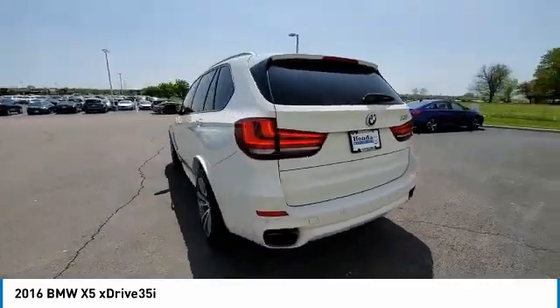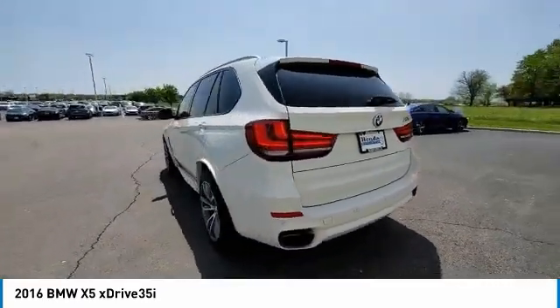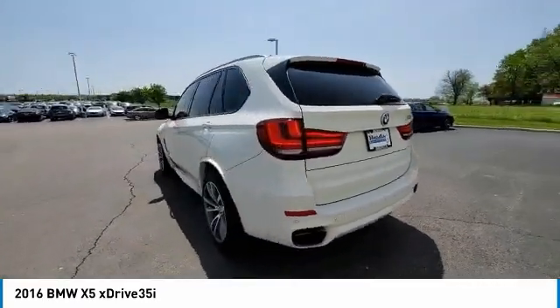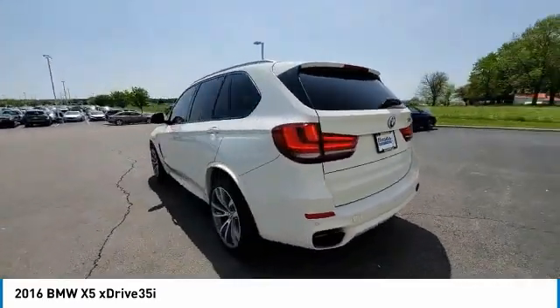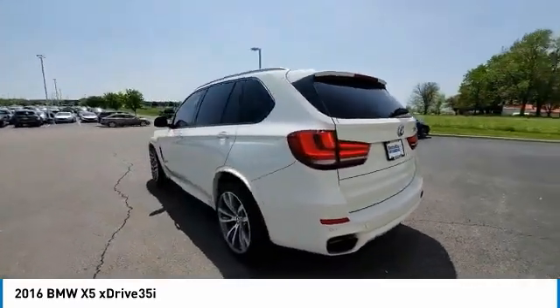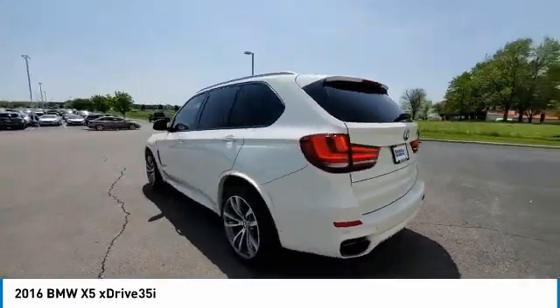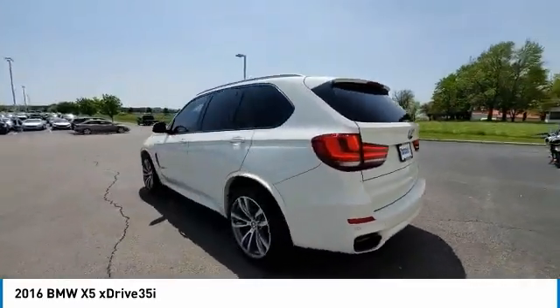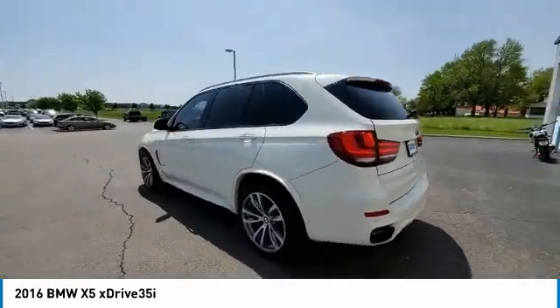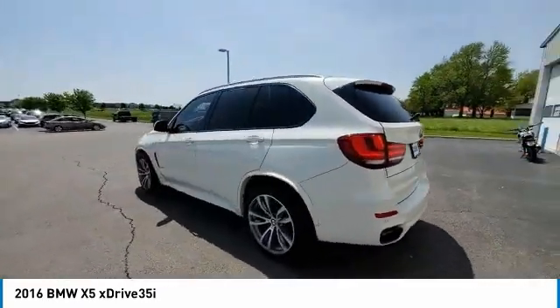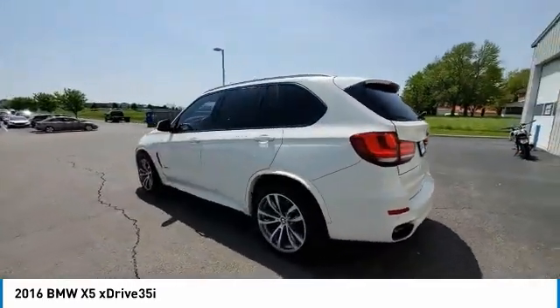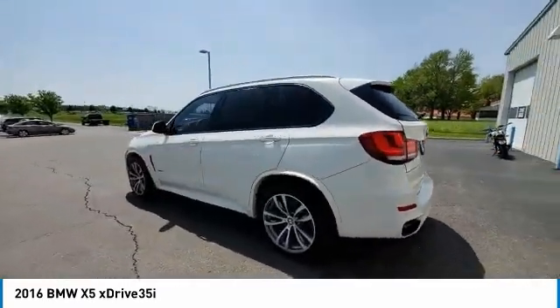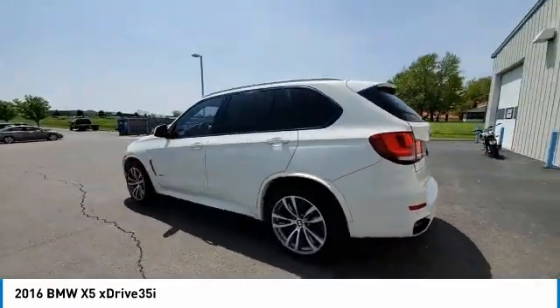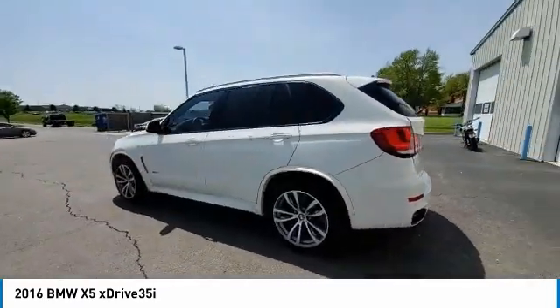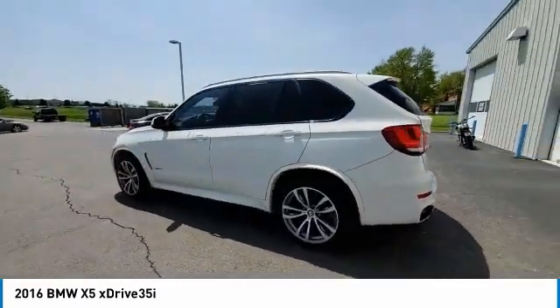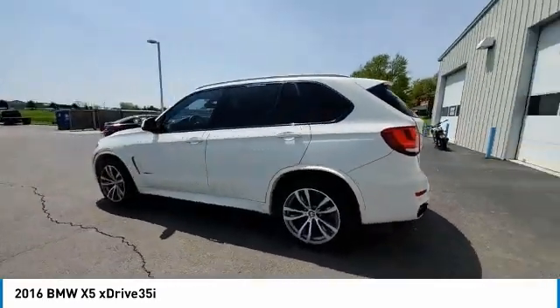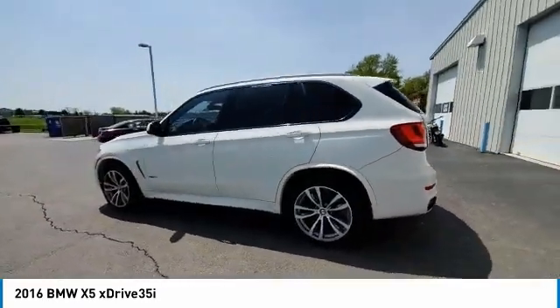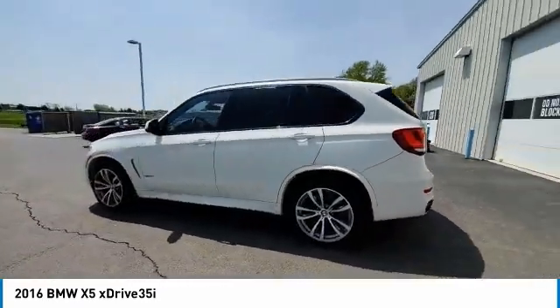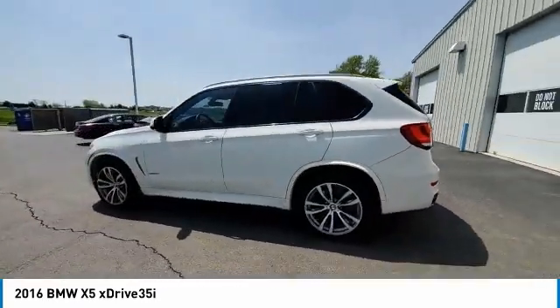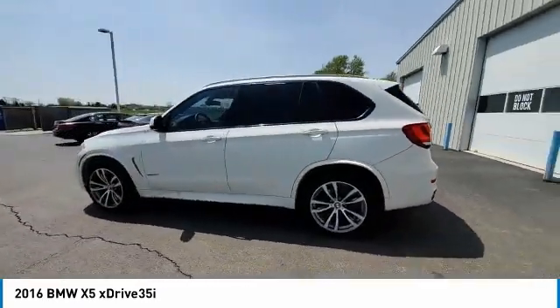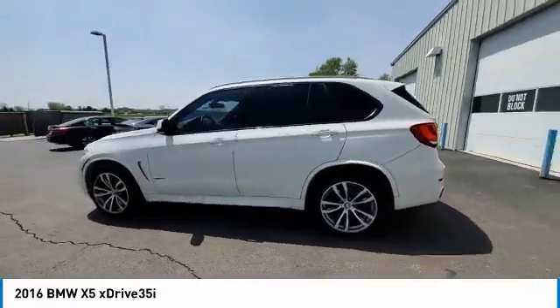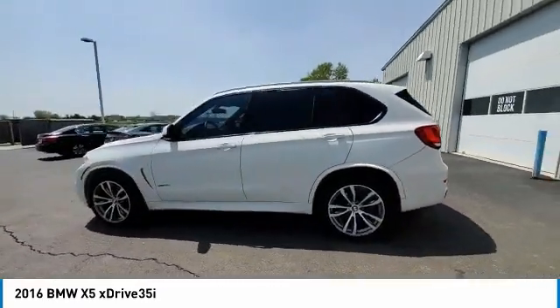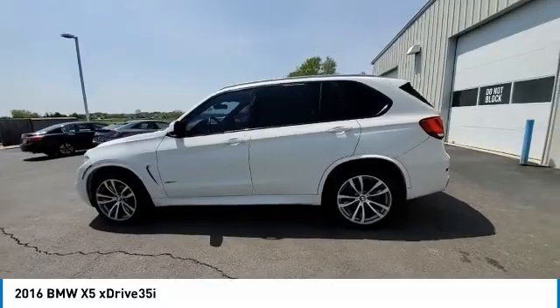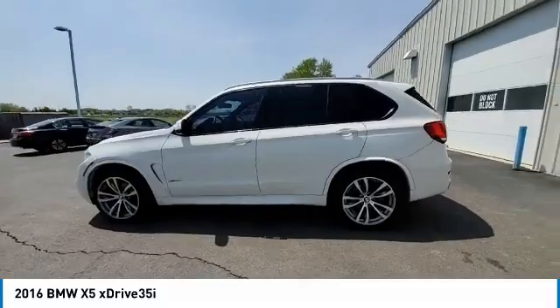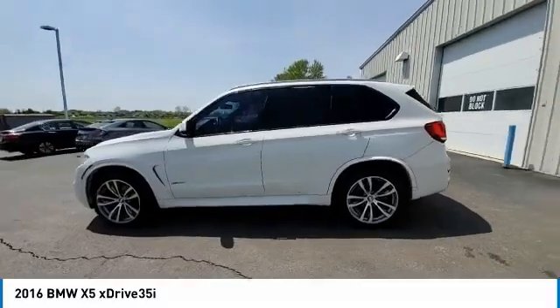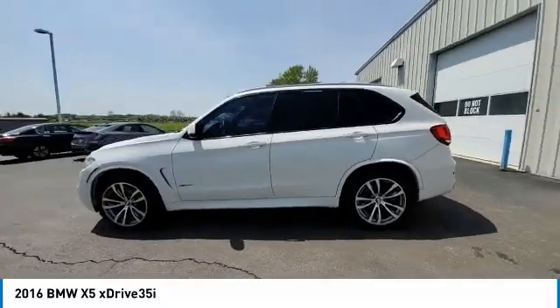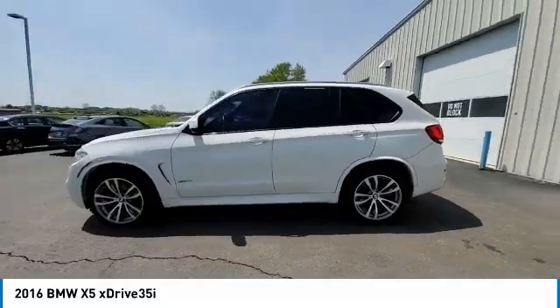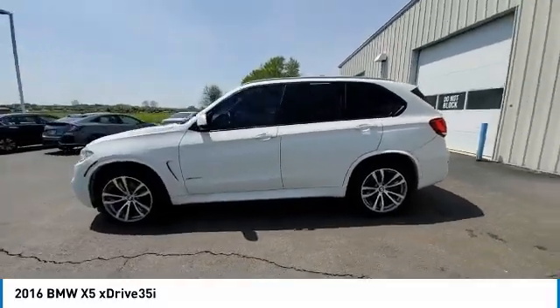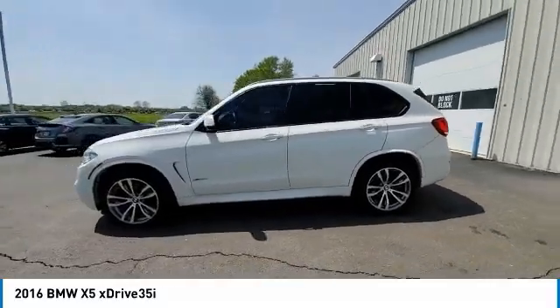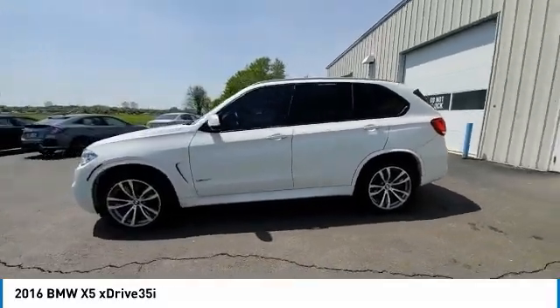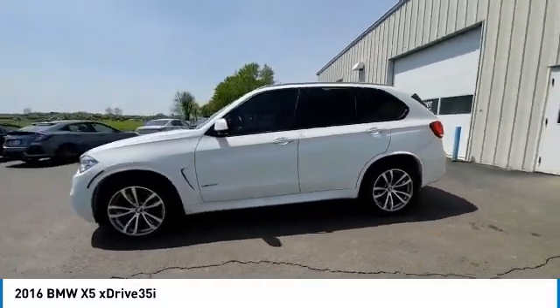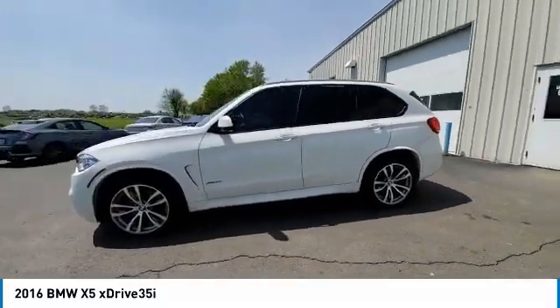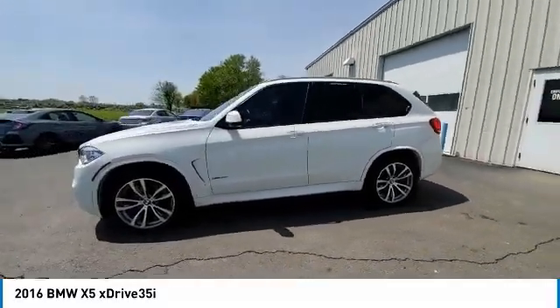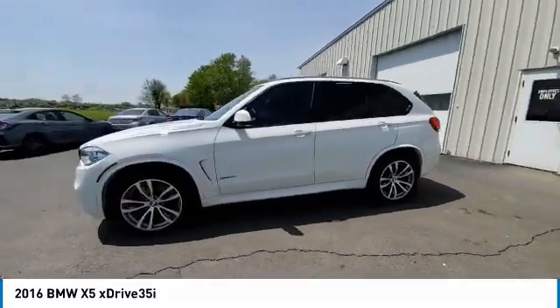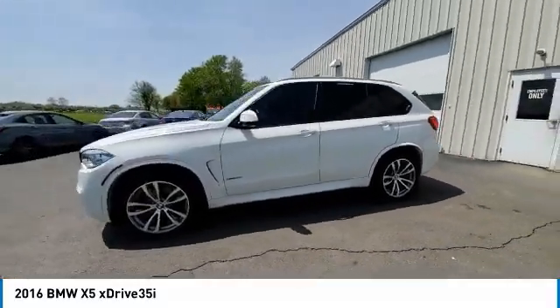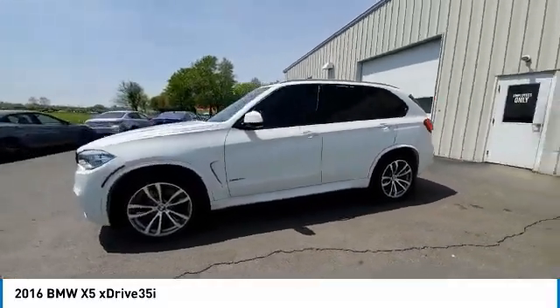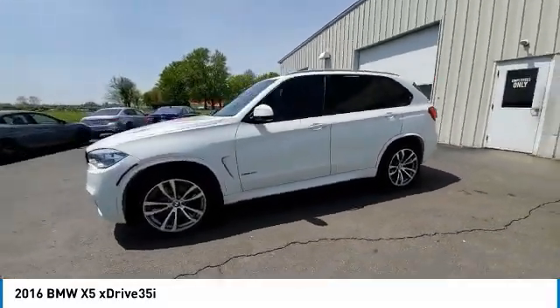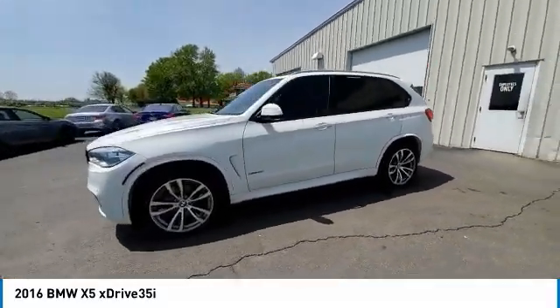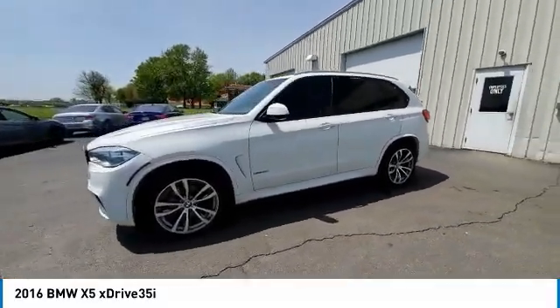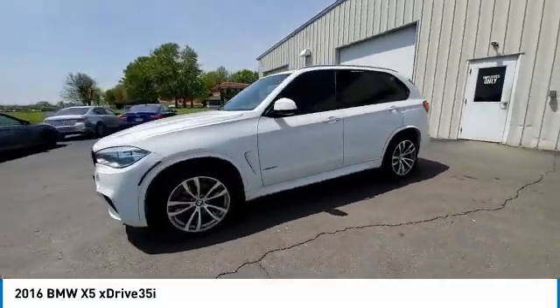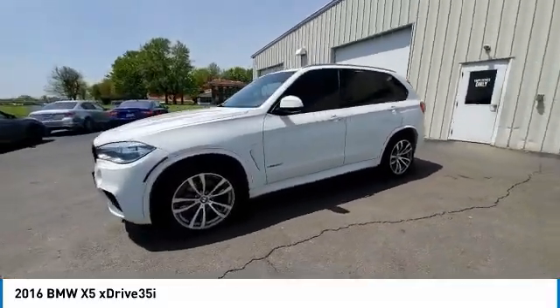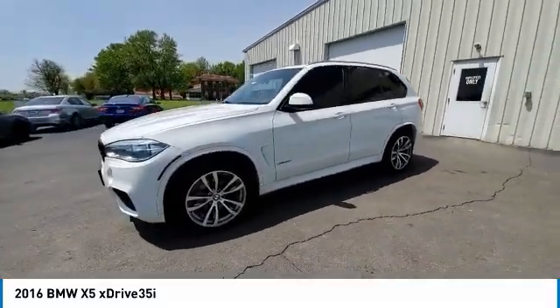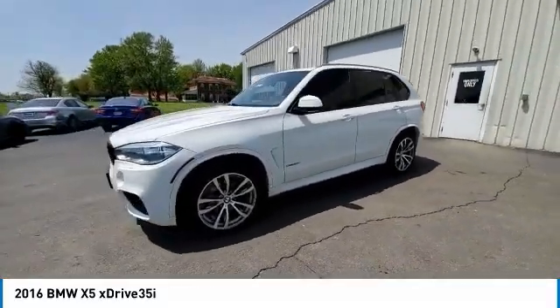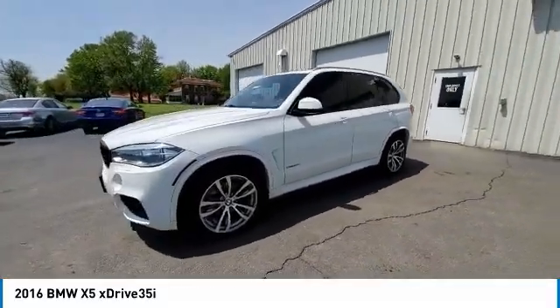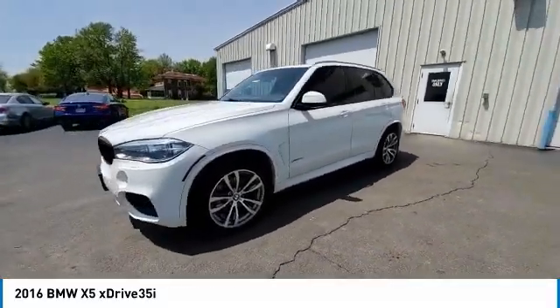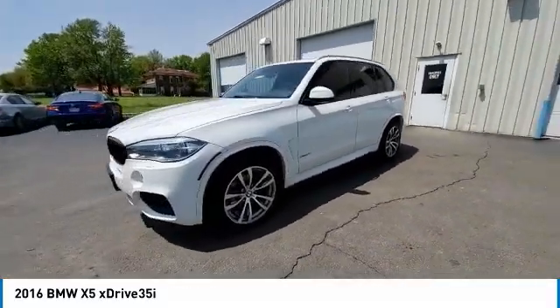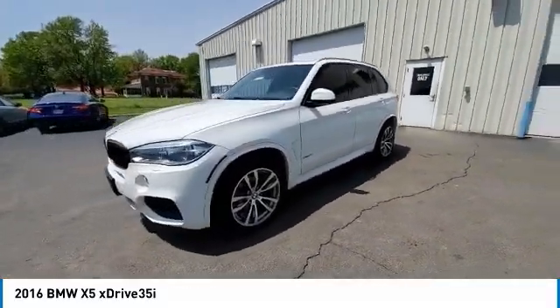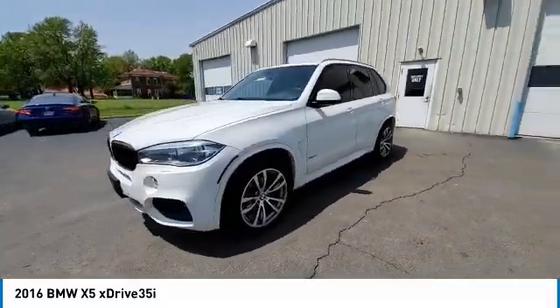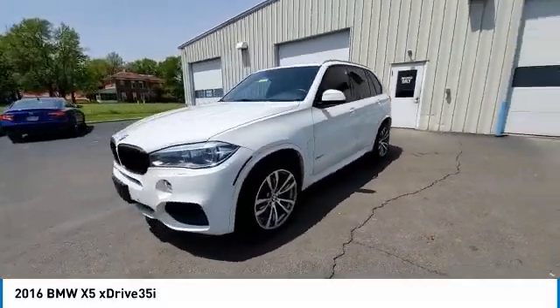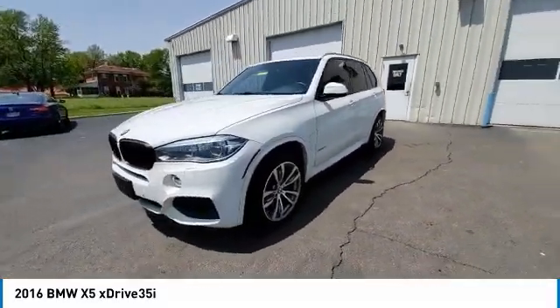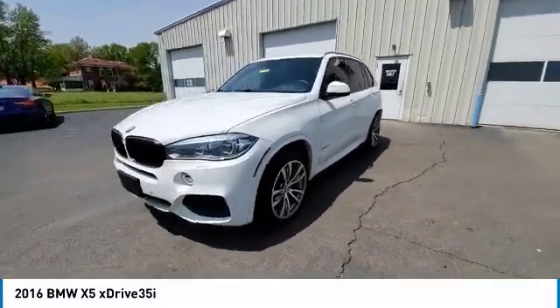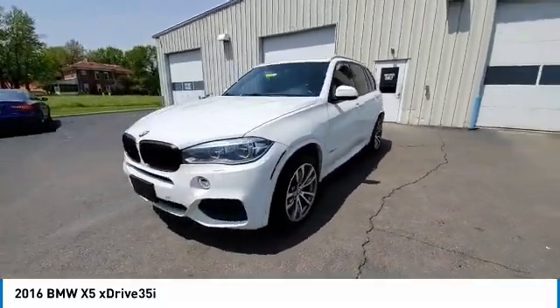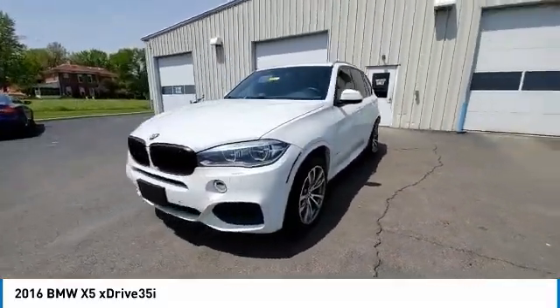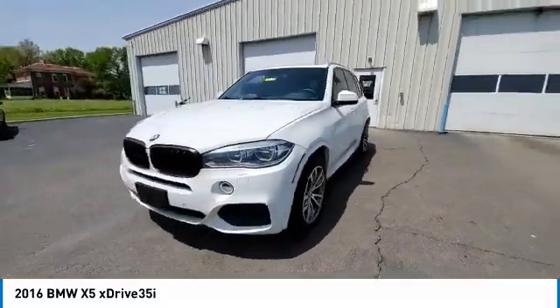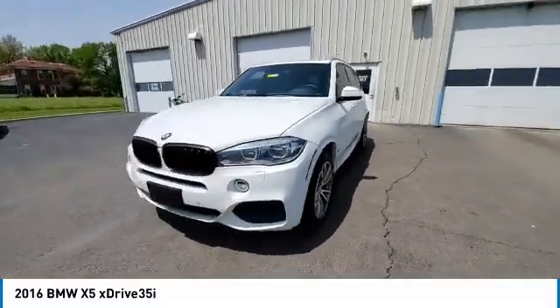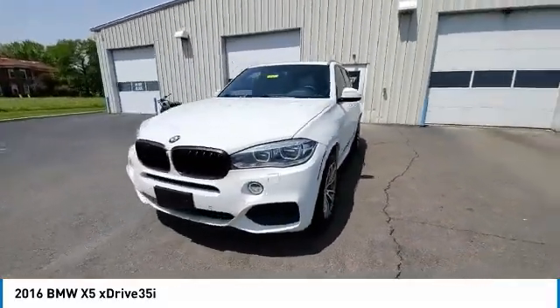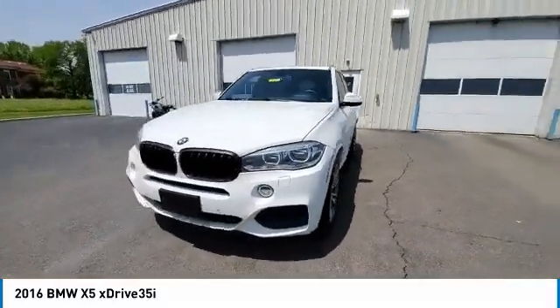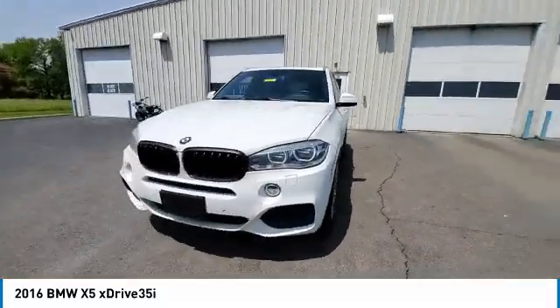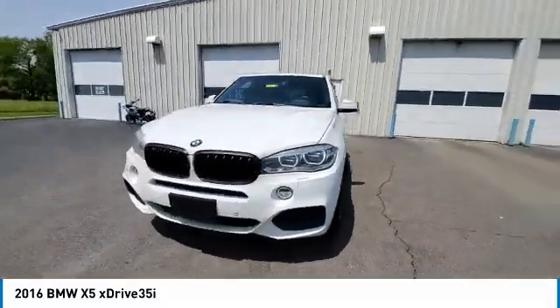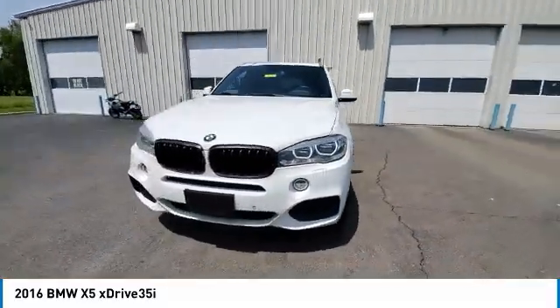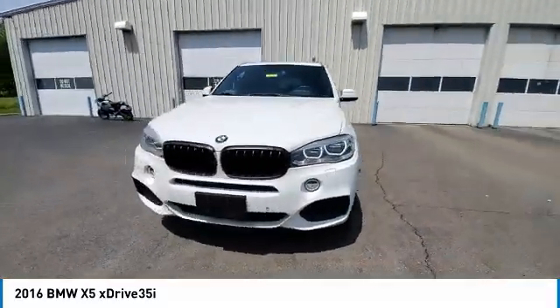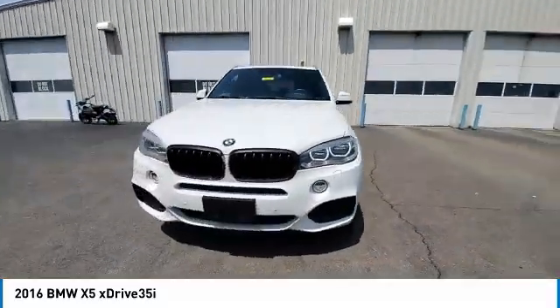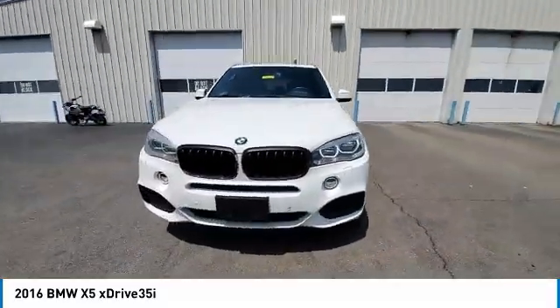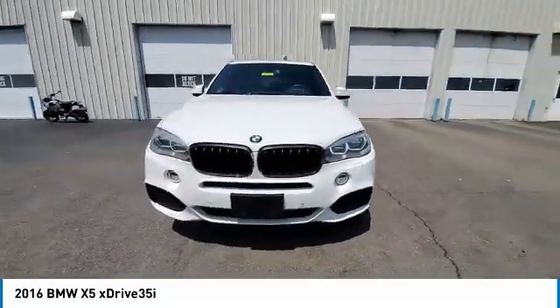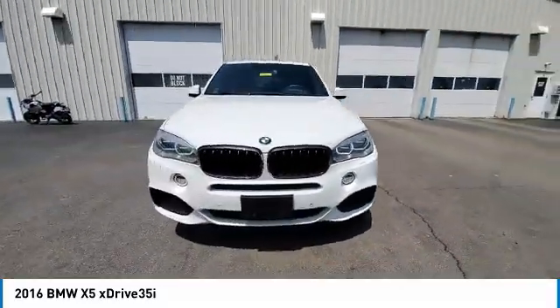Navigation system, low tire pressure warning, power windows, power steering. Come take a test drive today.